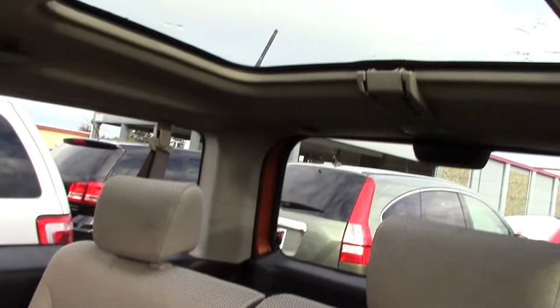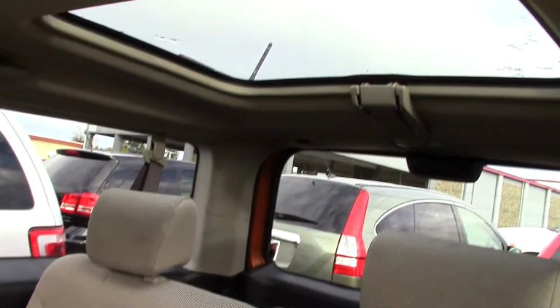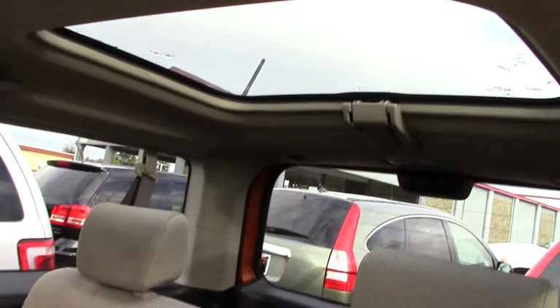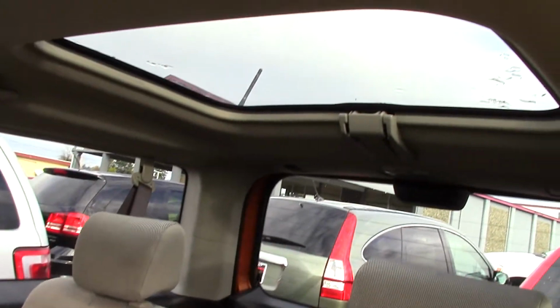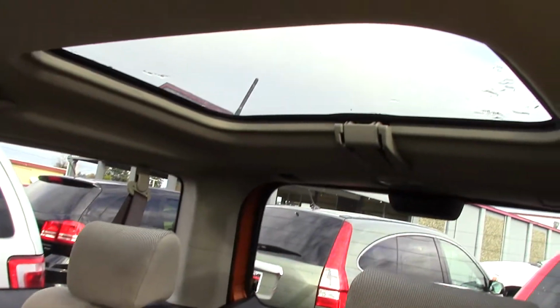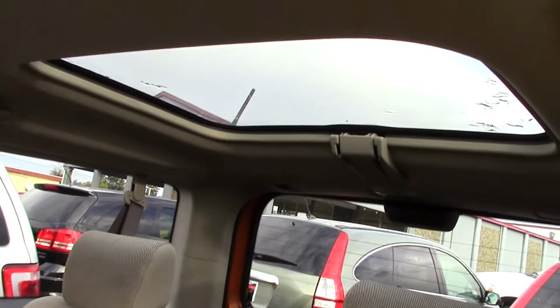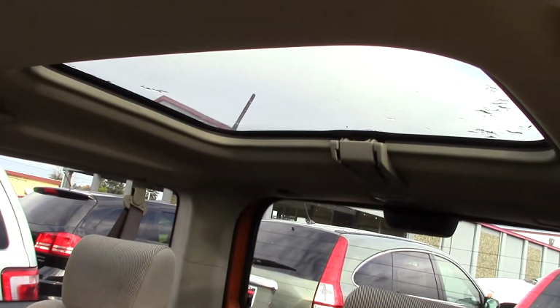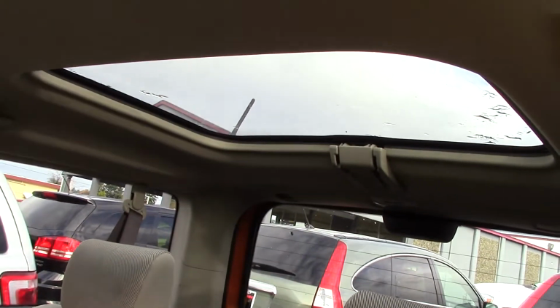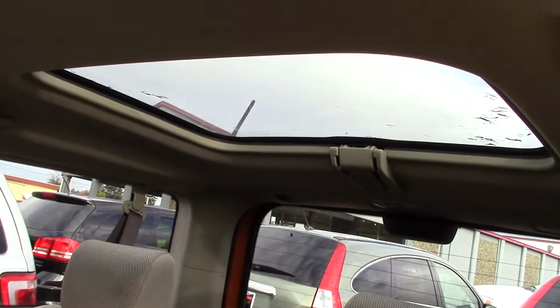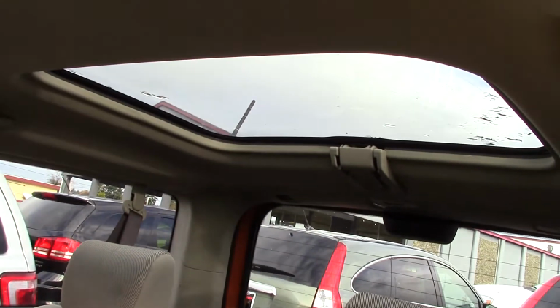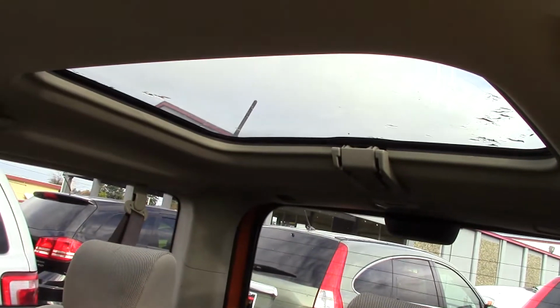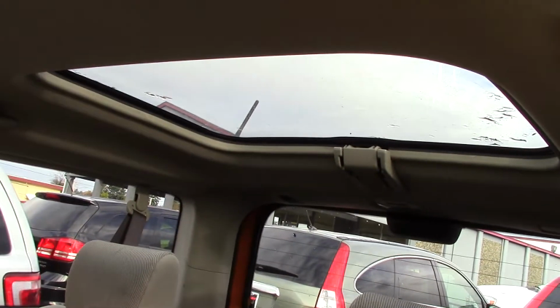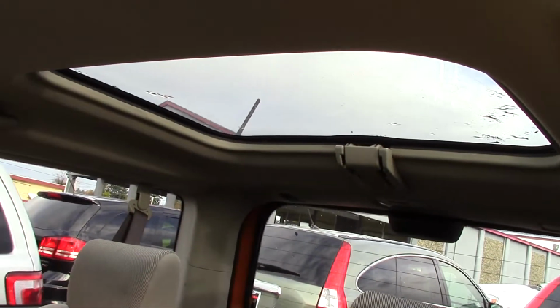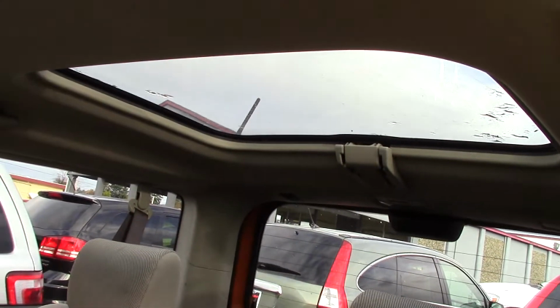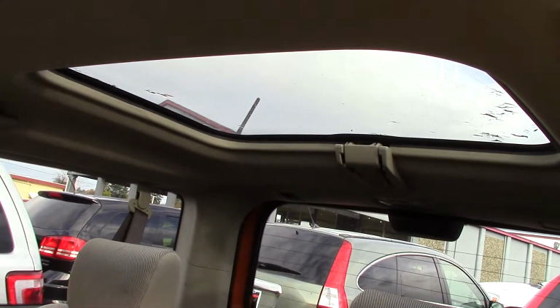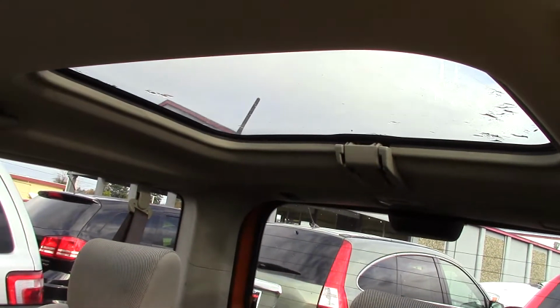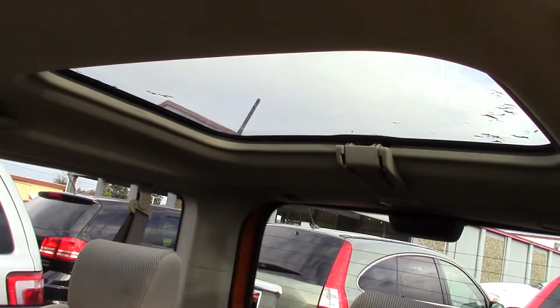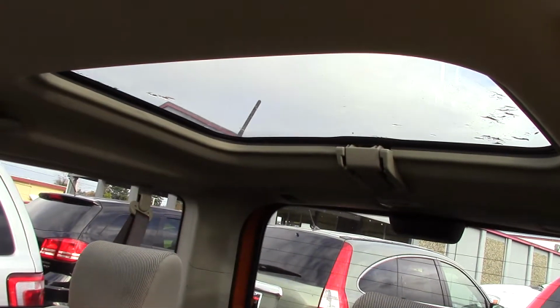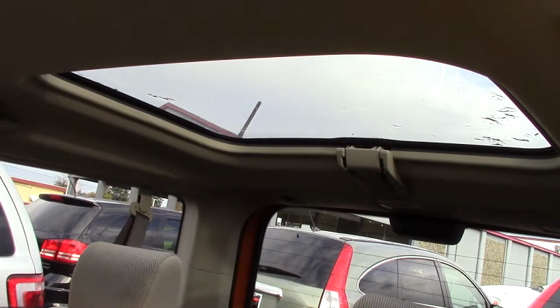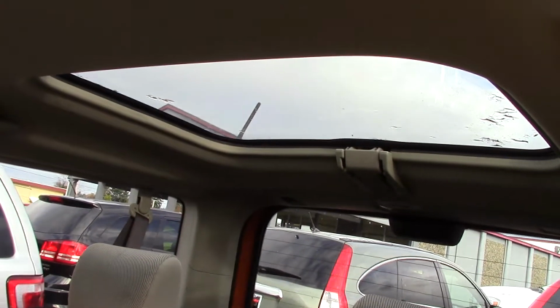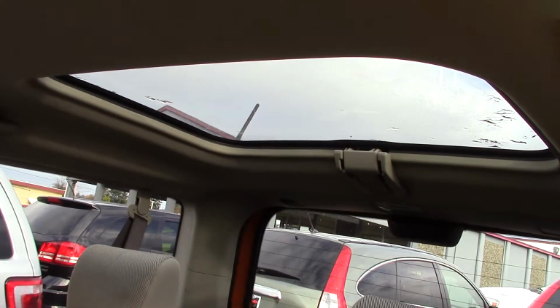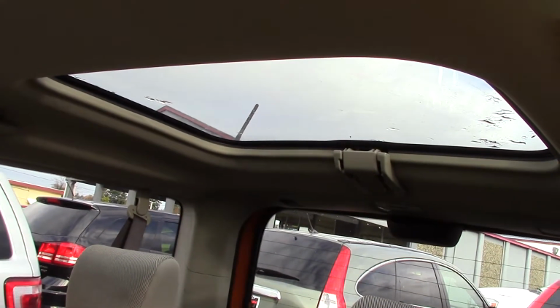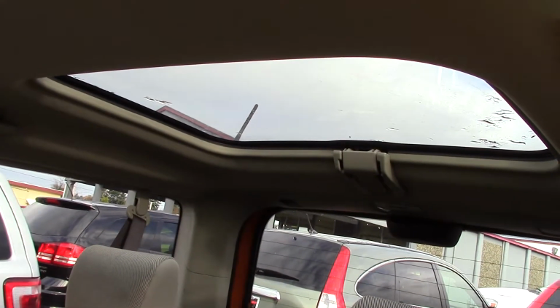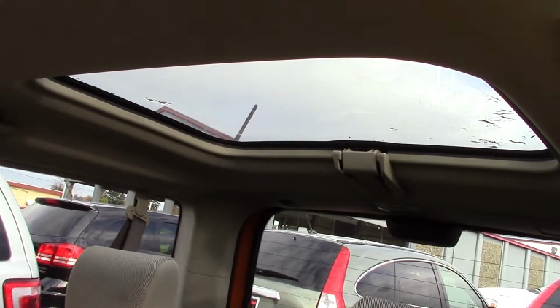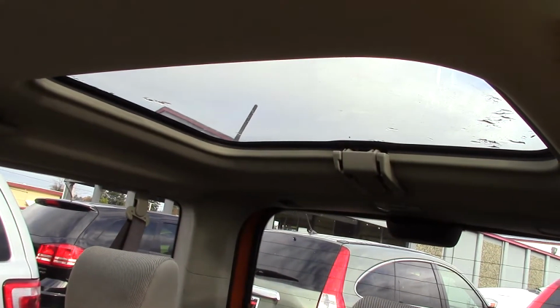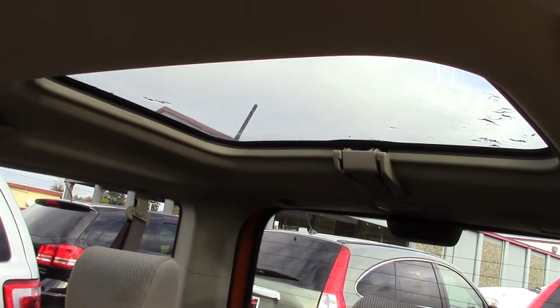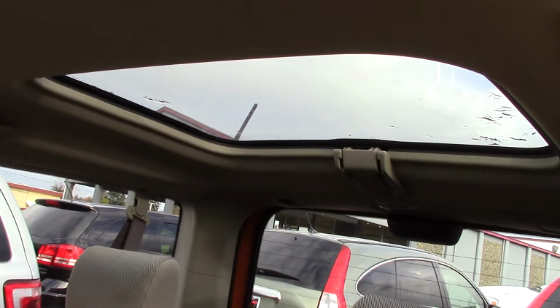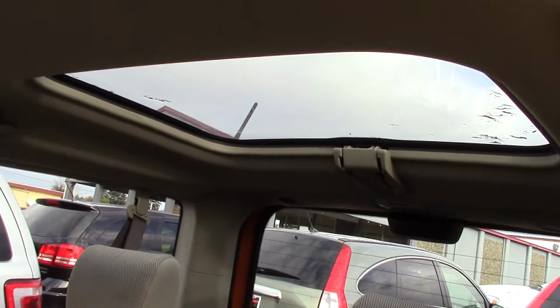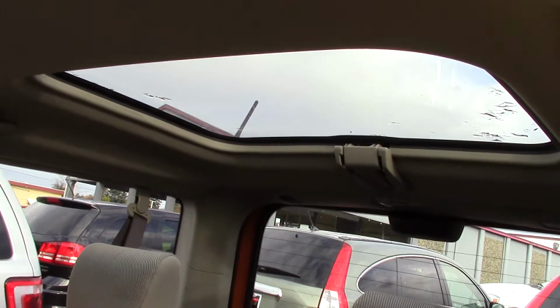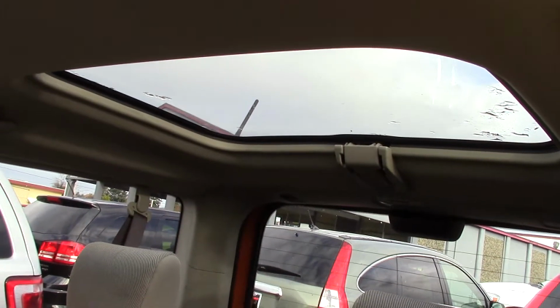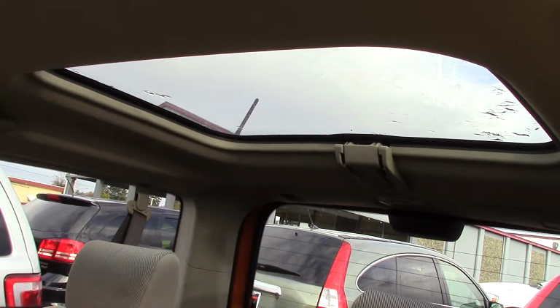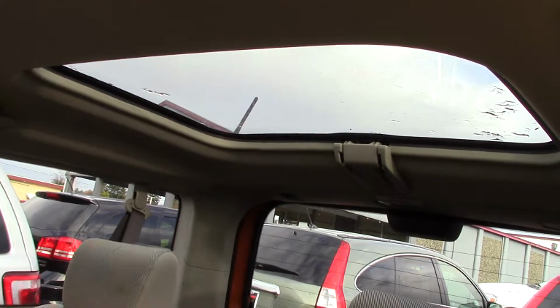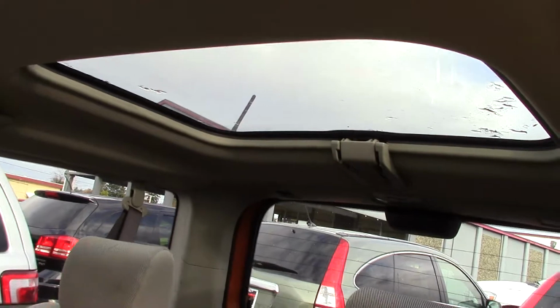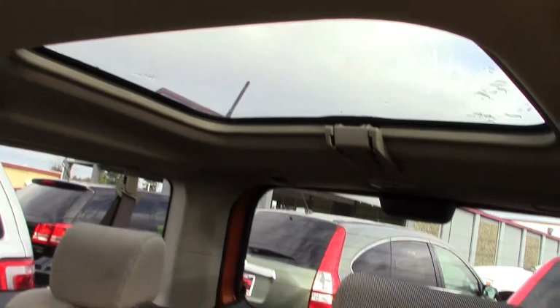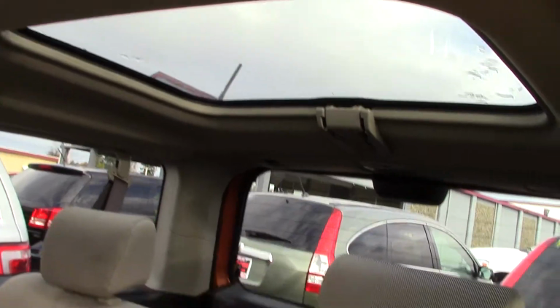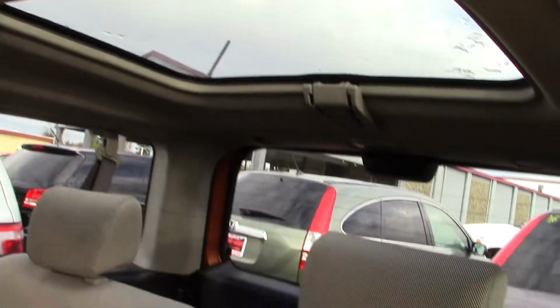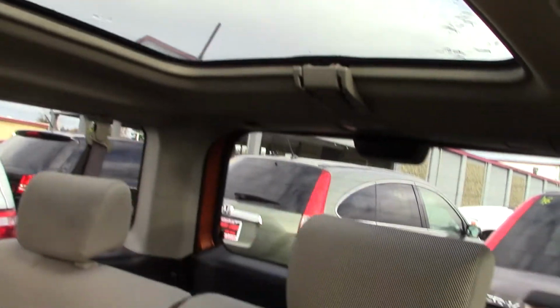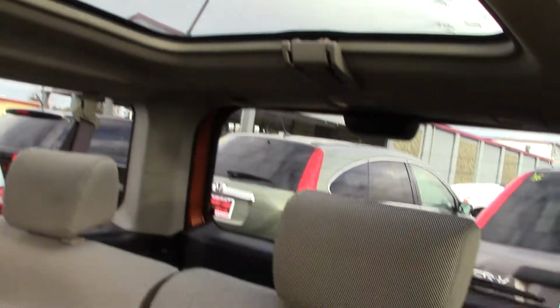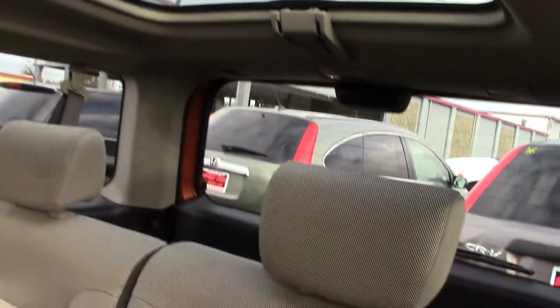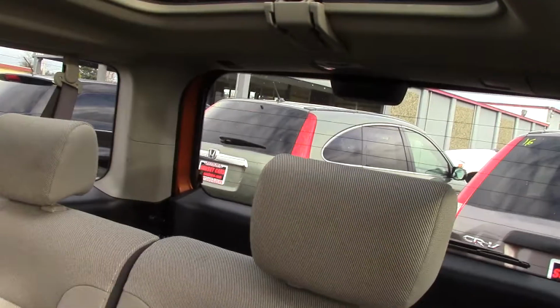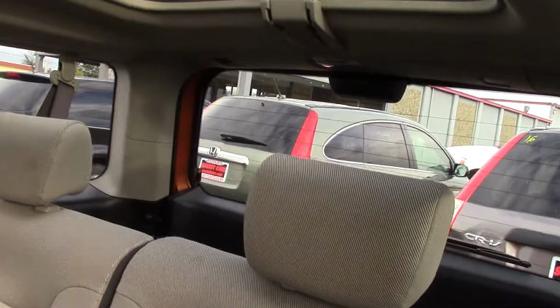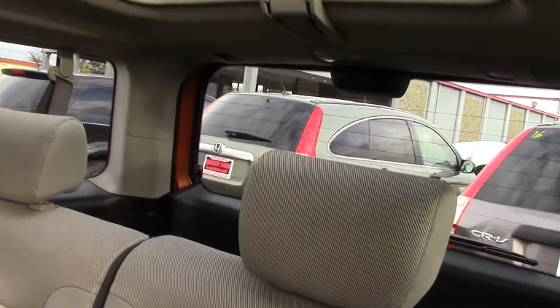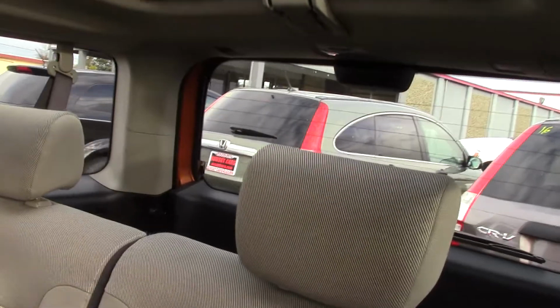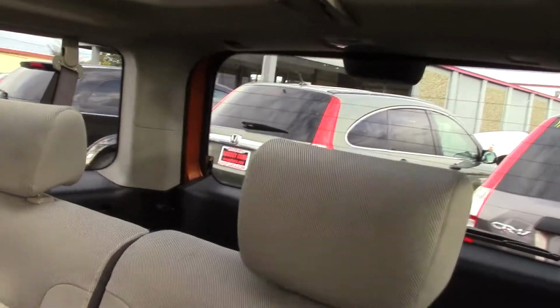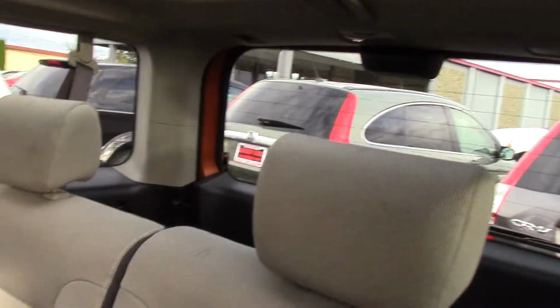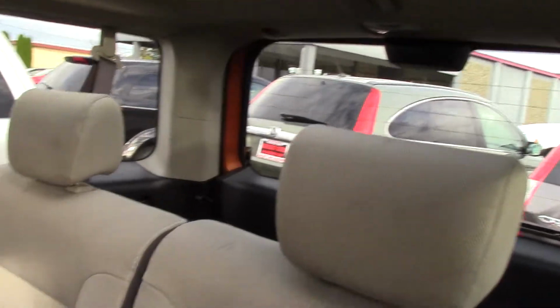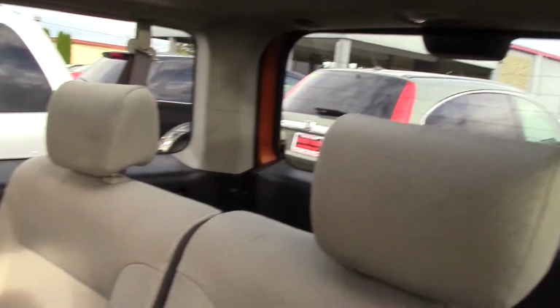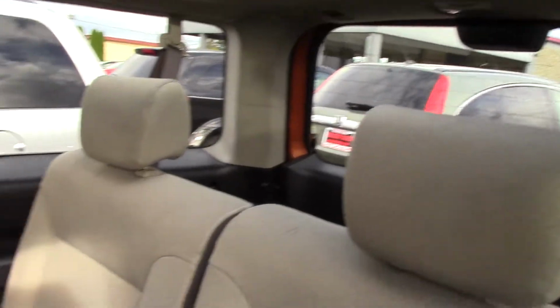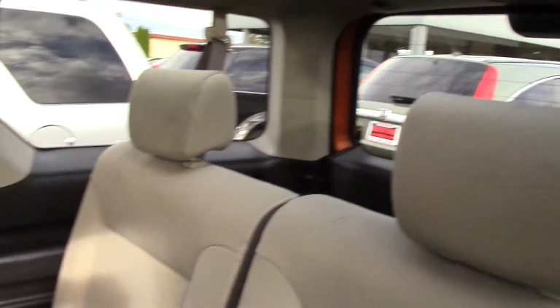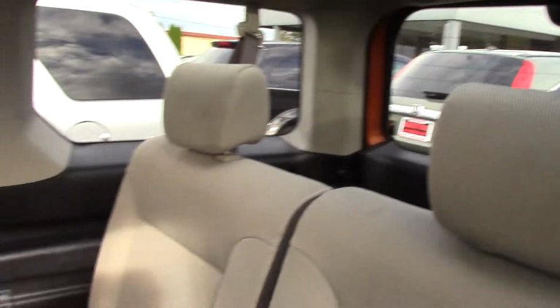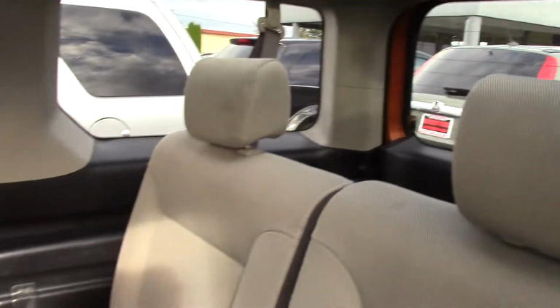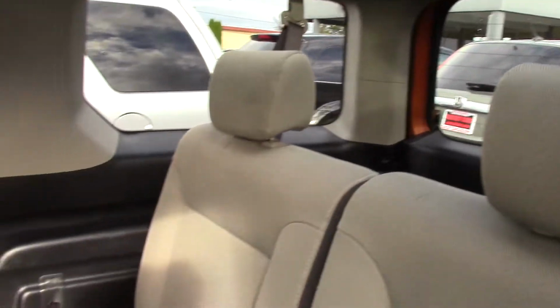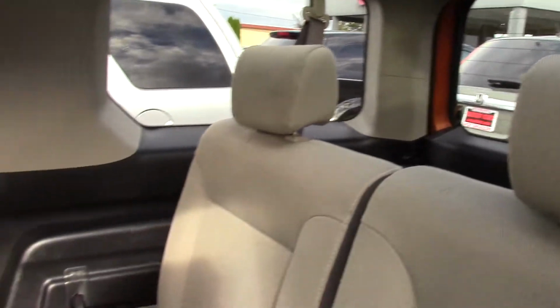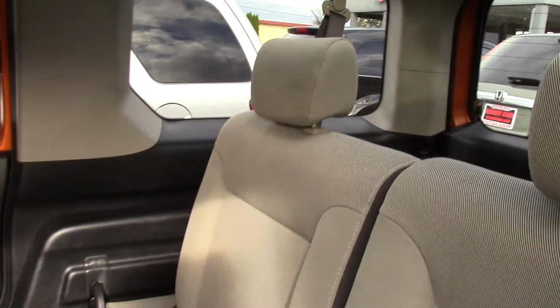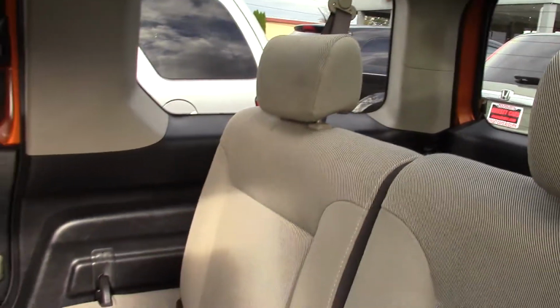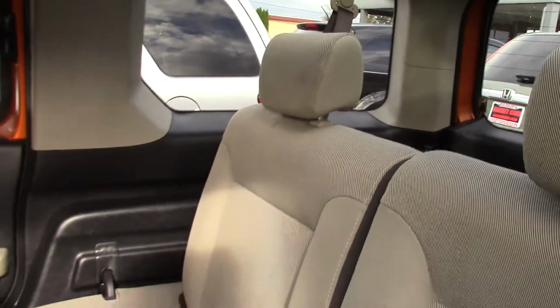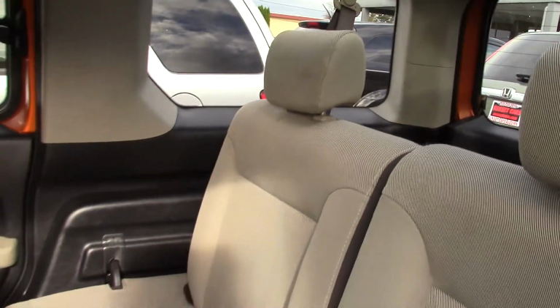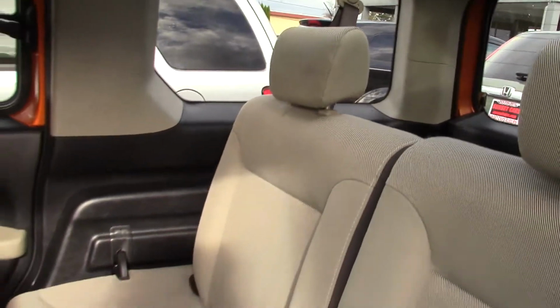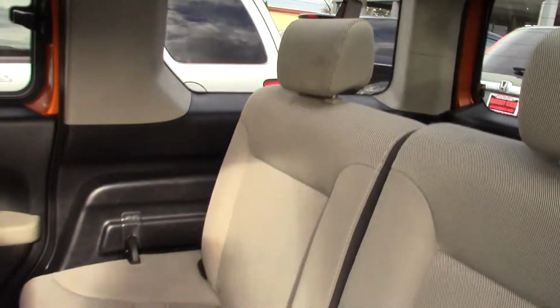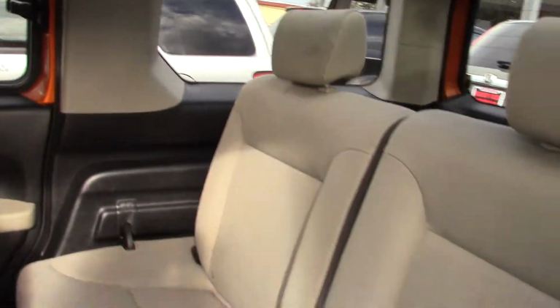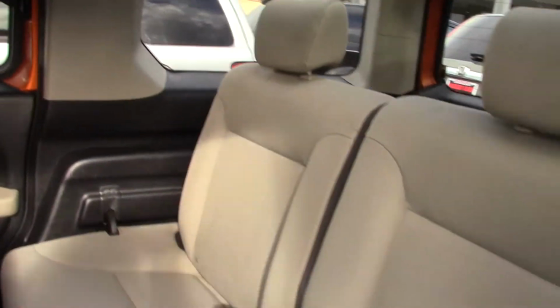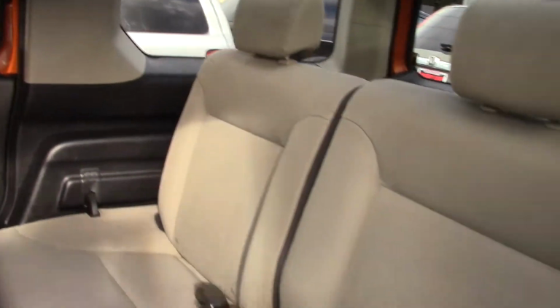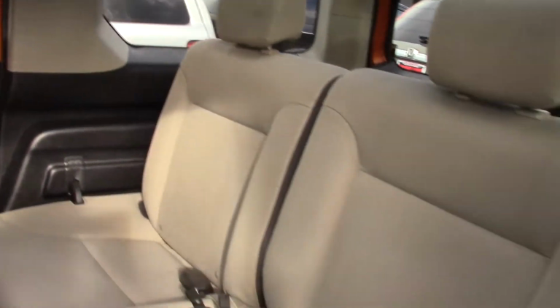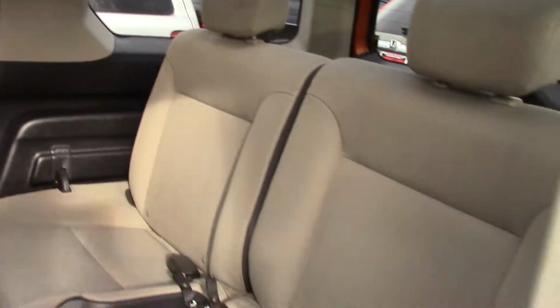Another nice feature is it has a rear sunroof, which is really cool. It's a nice big splash of bright light.